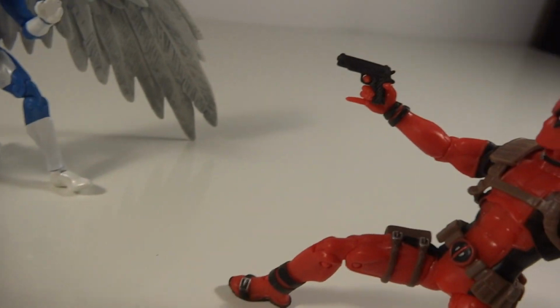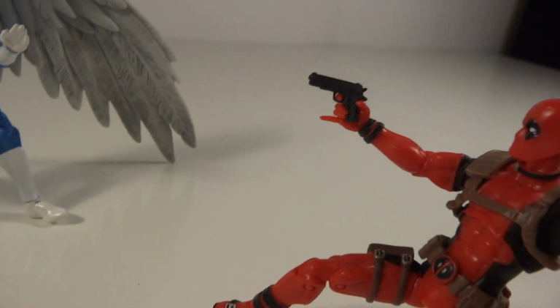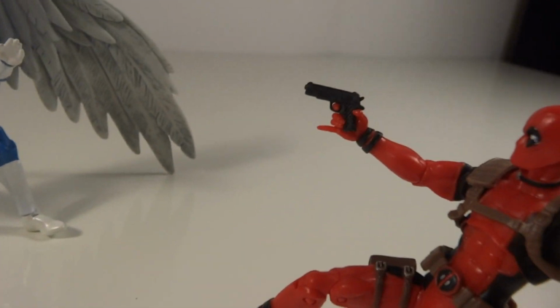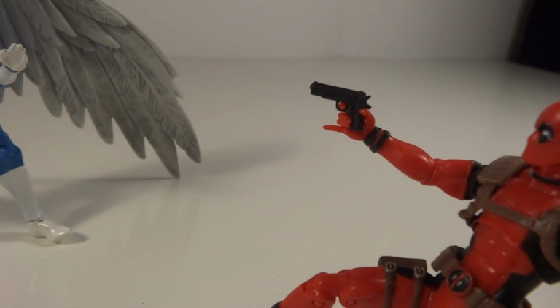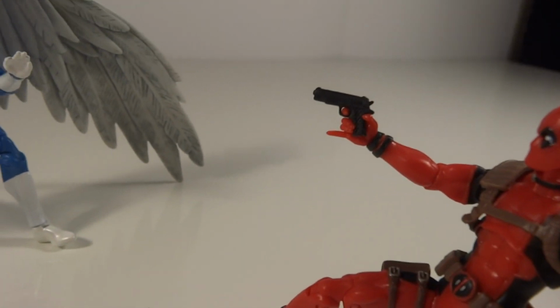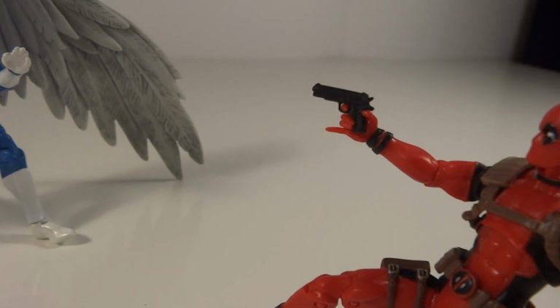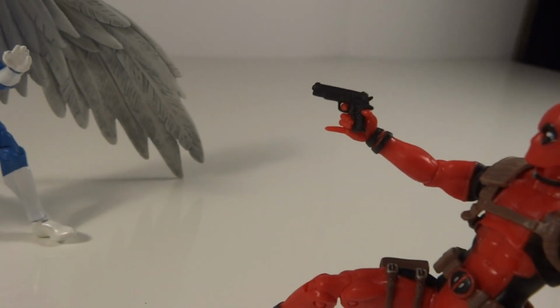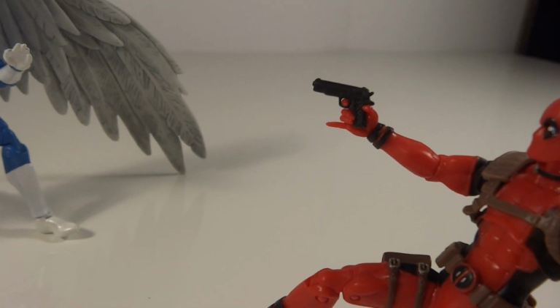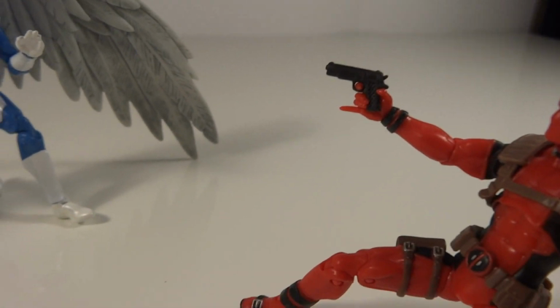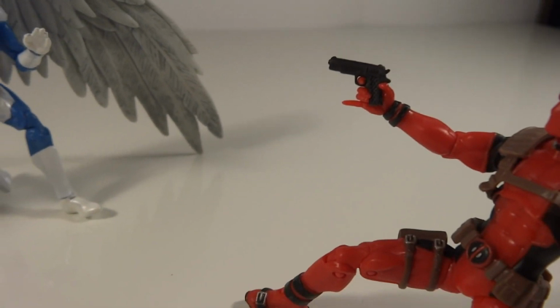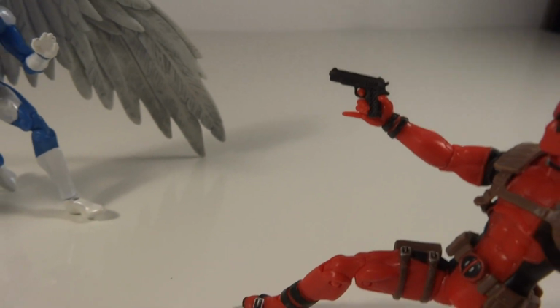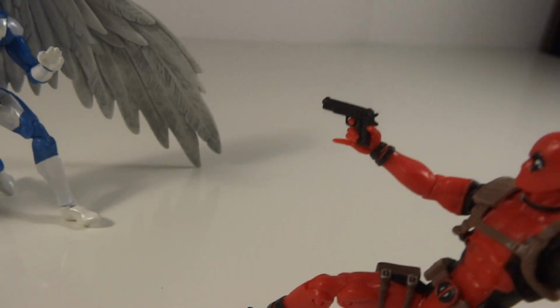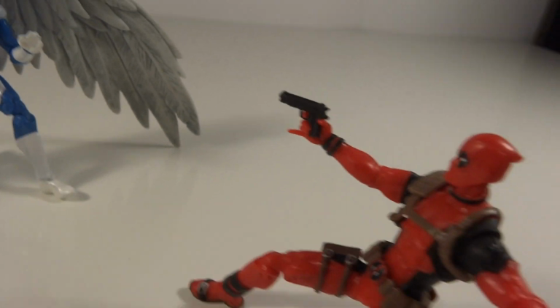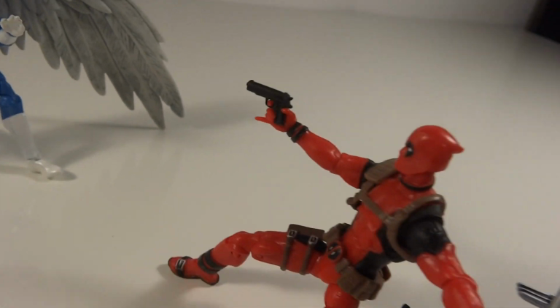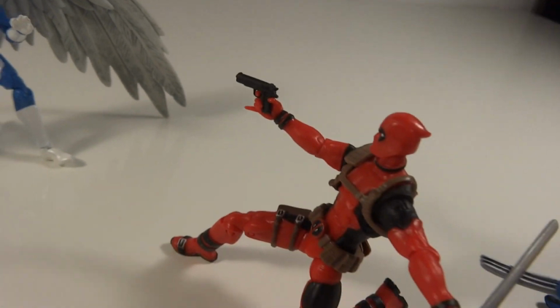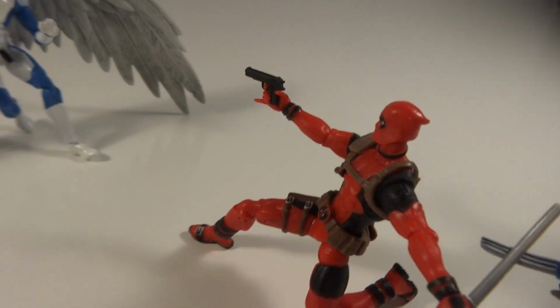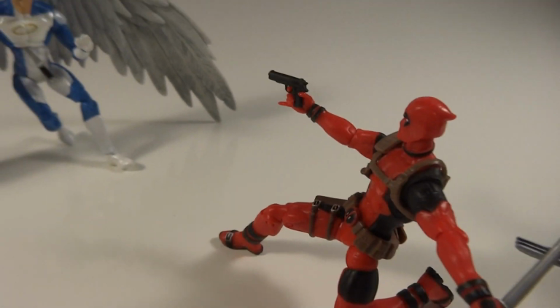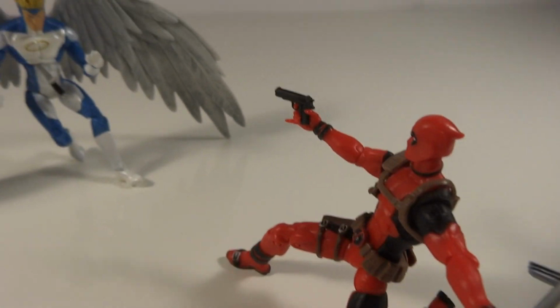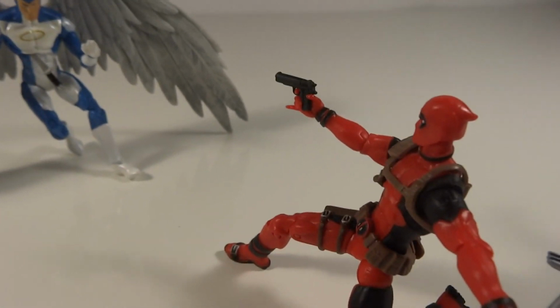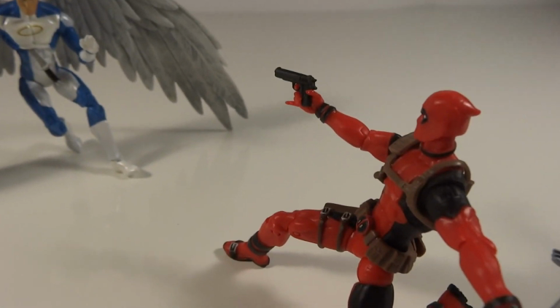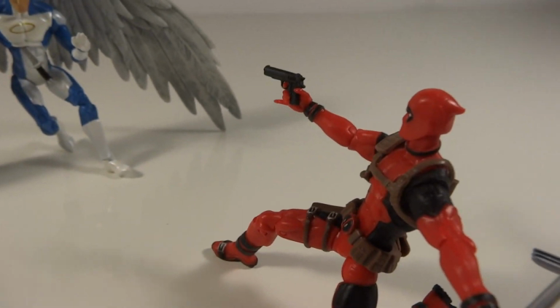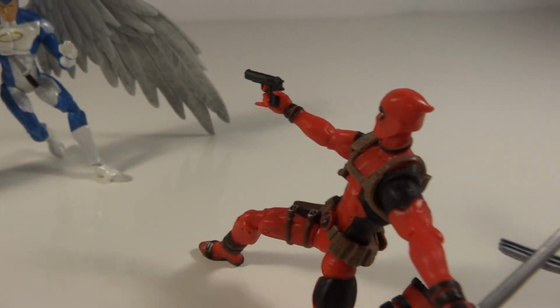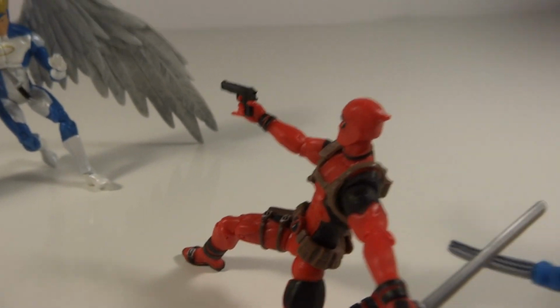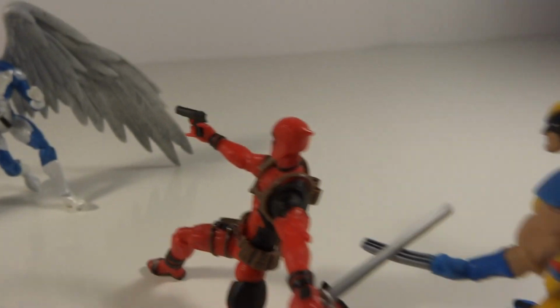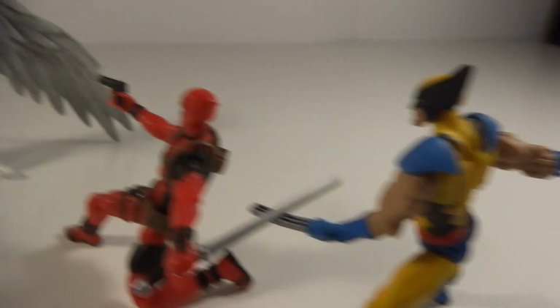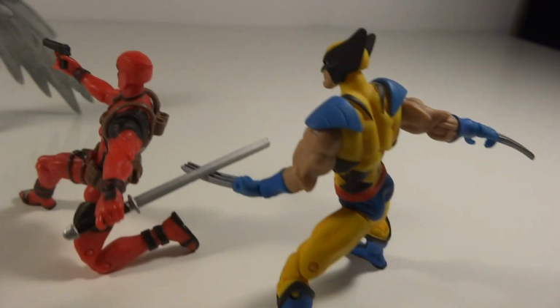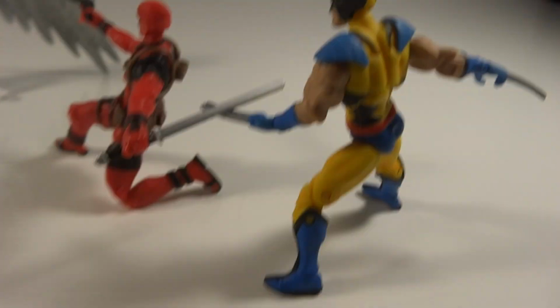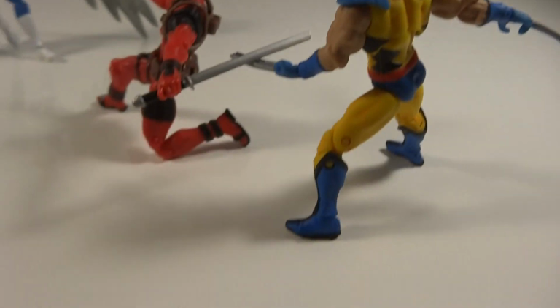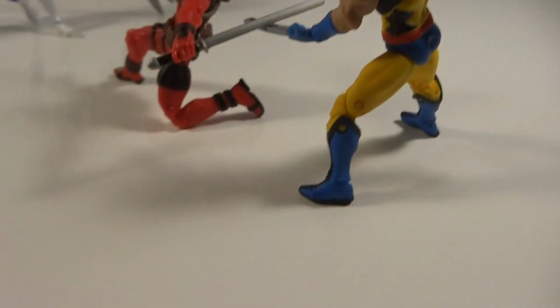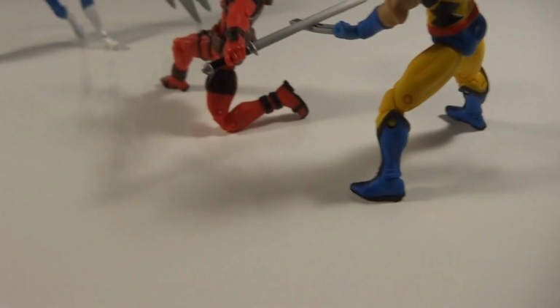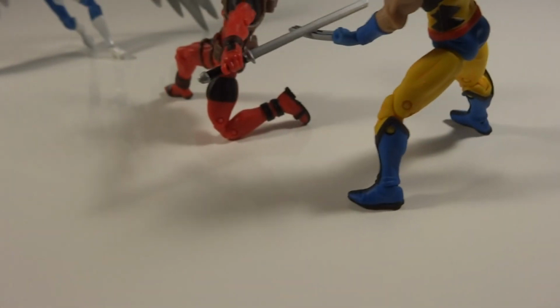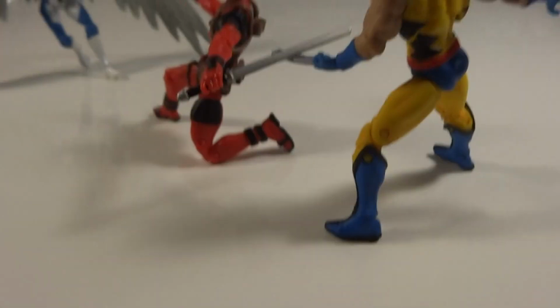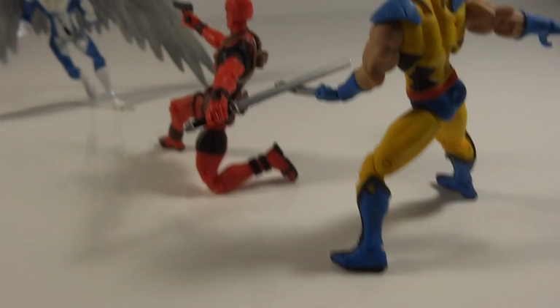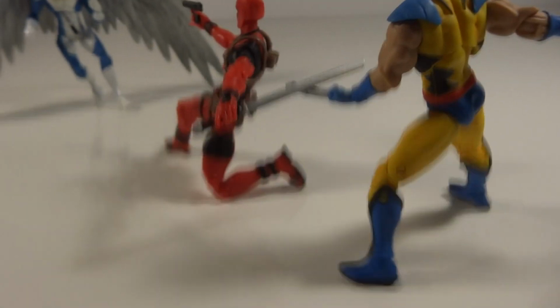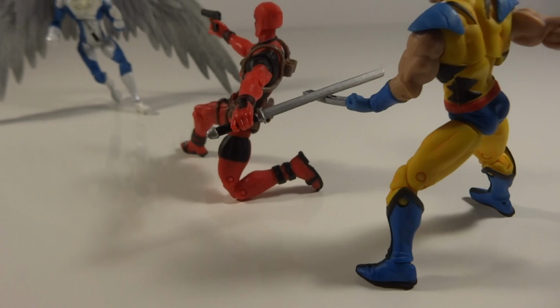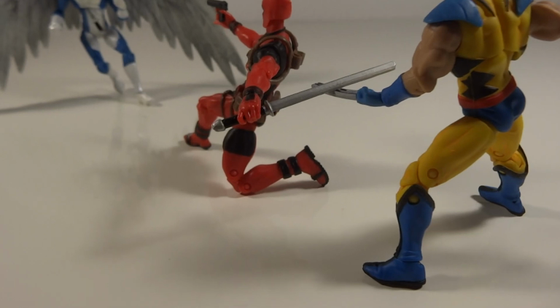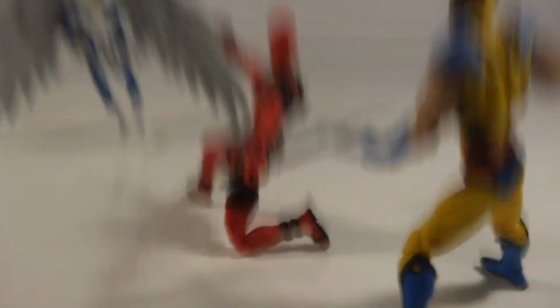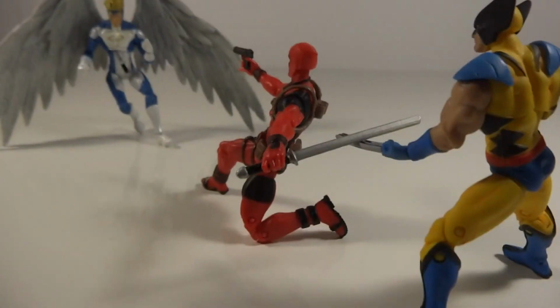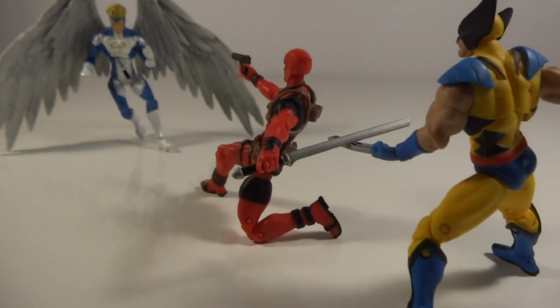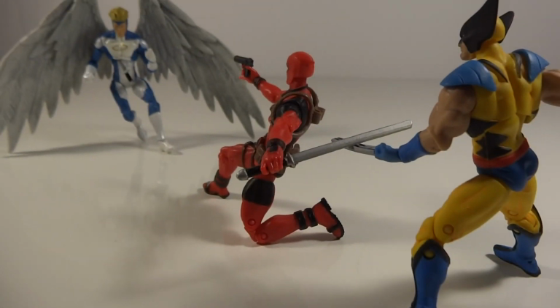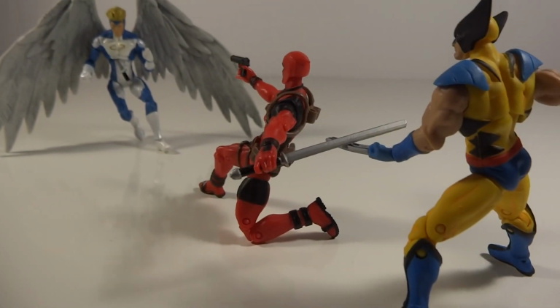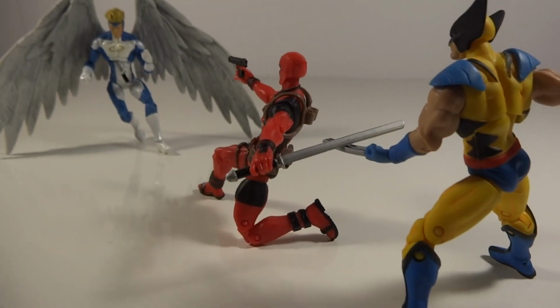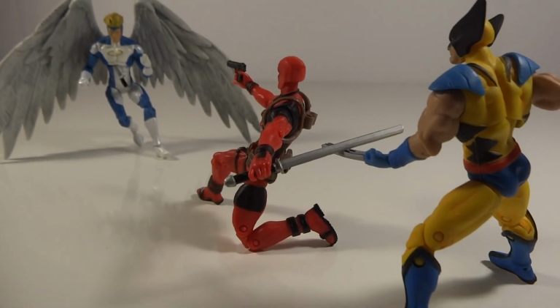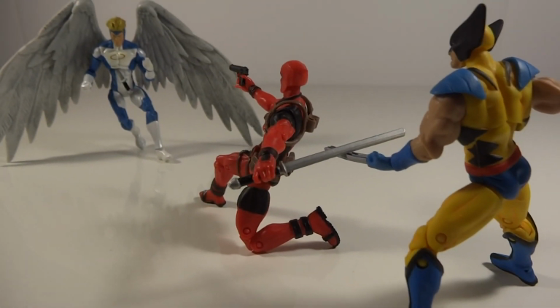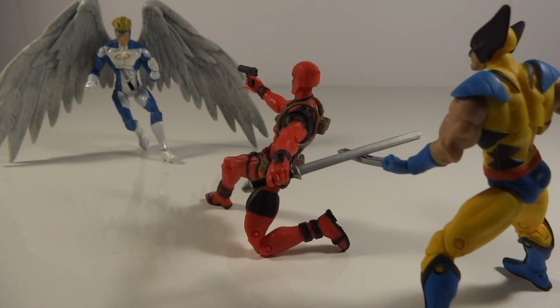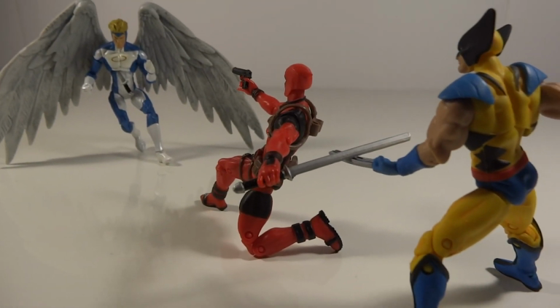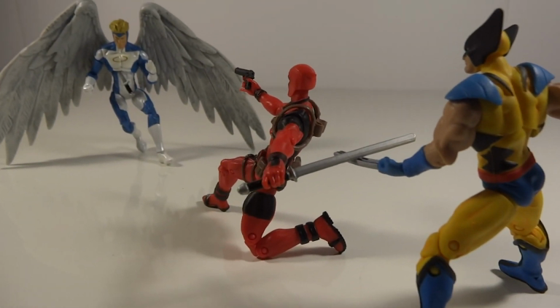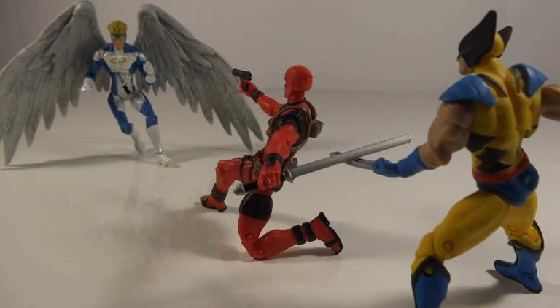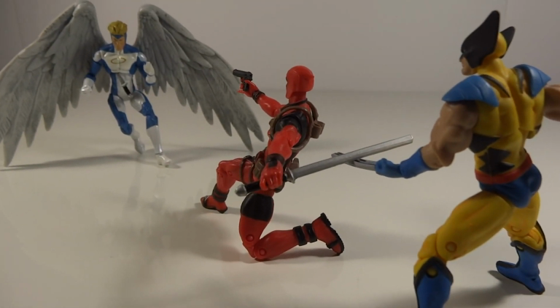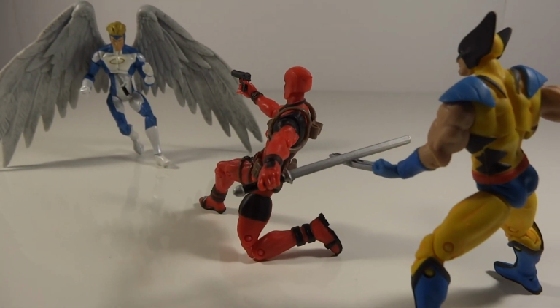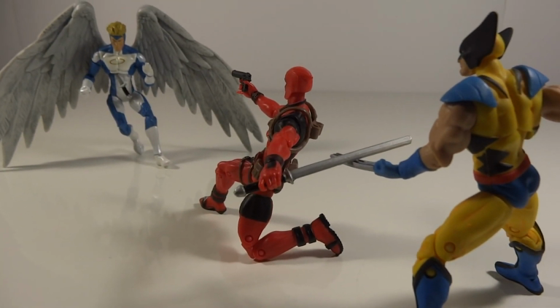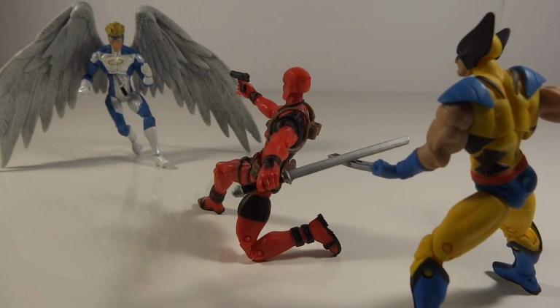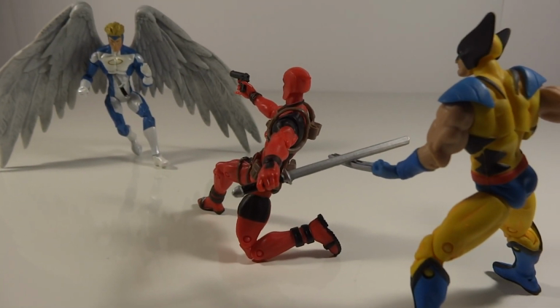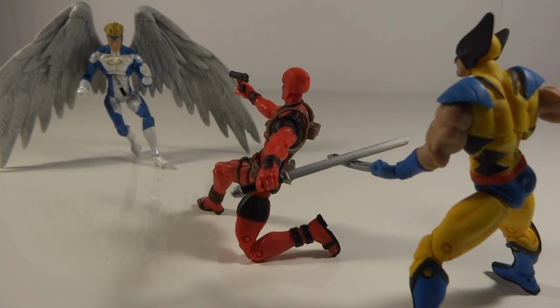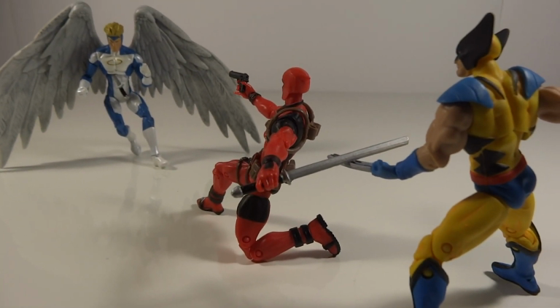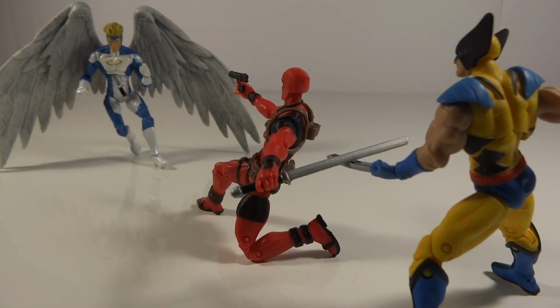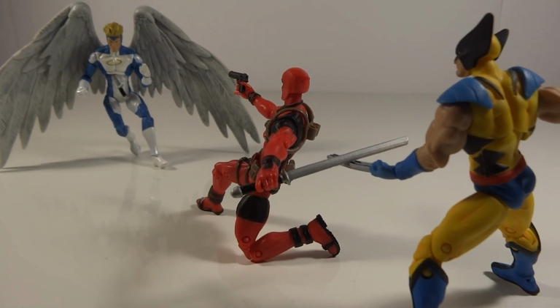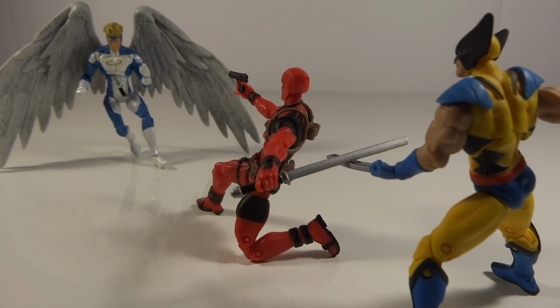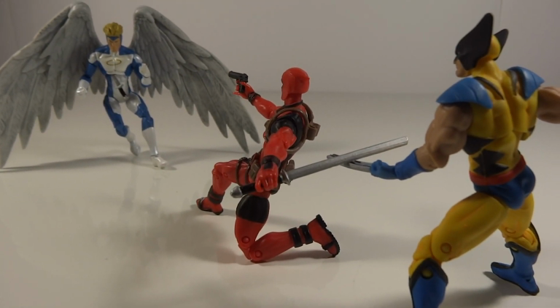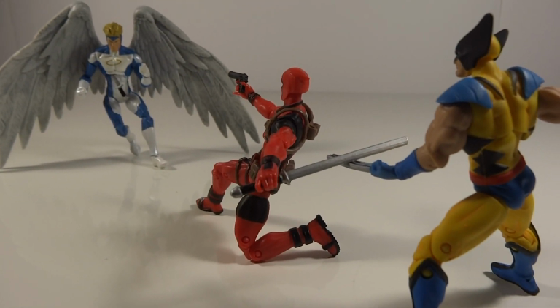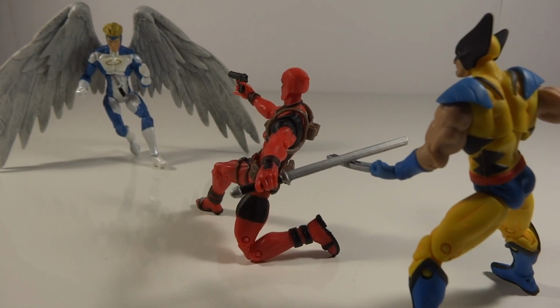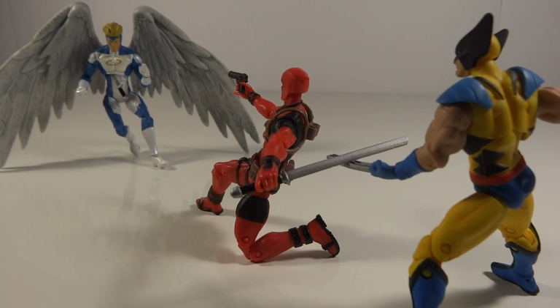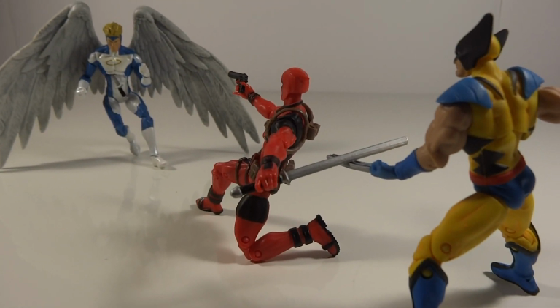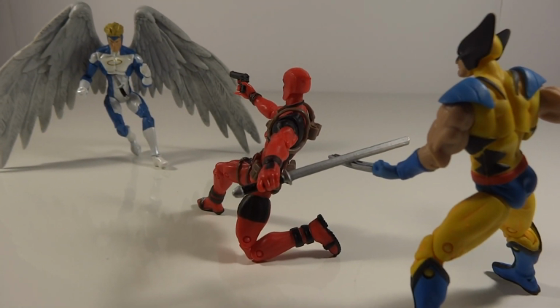I love the pinky out too. This Deadpool is a really awesome figure. That's my pose — hope you guys liked it, and thanks for watching.